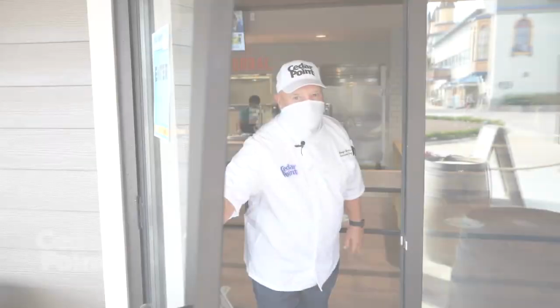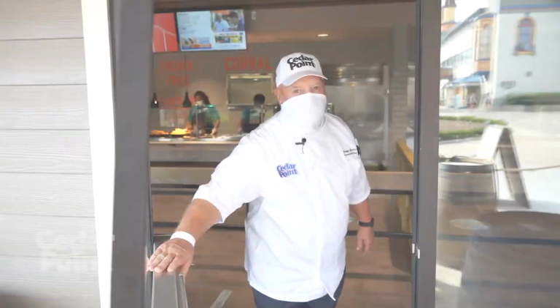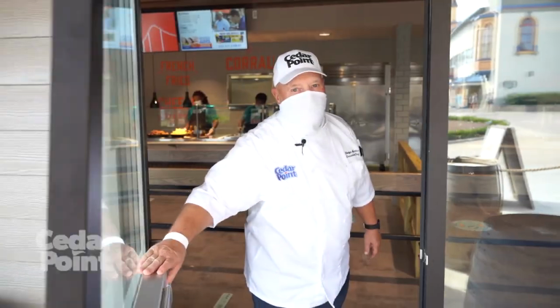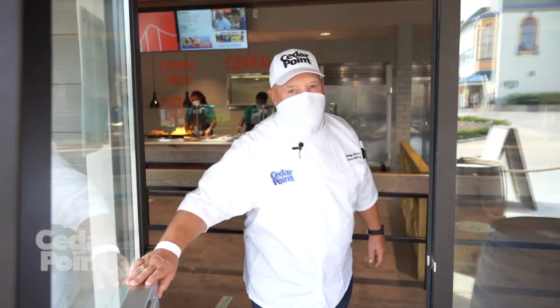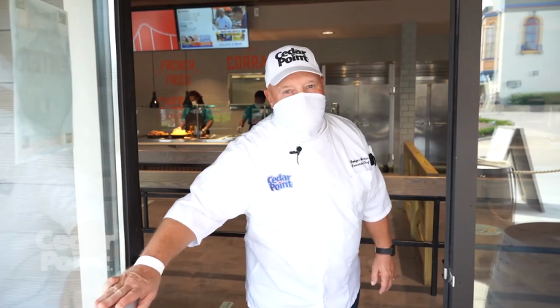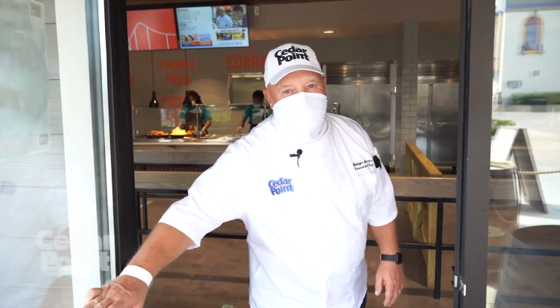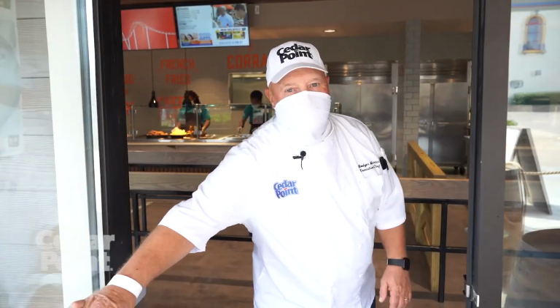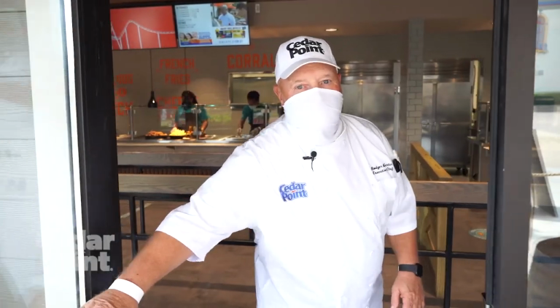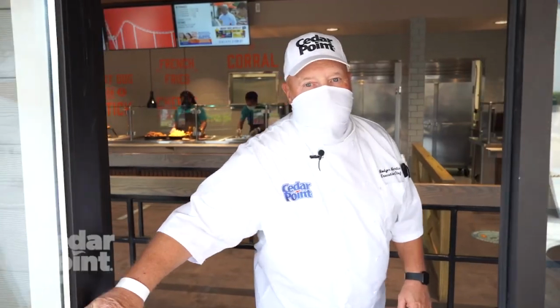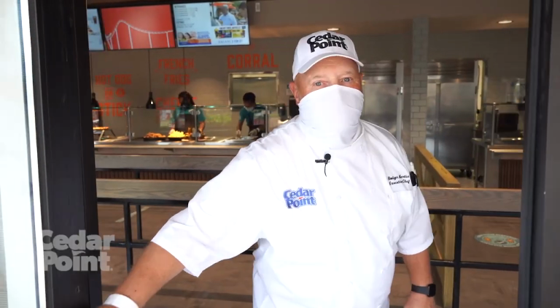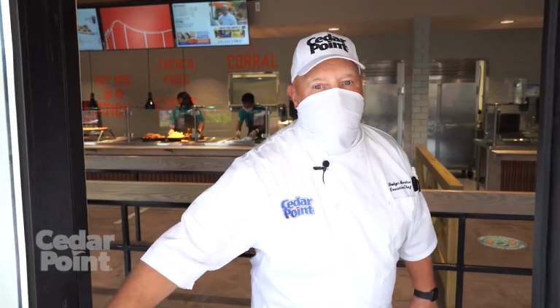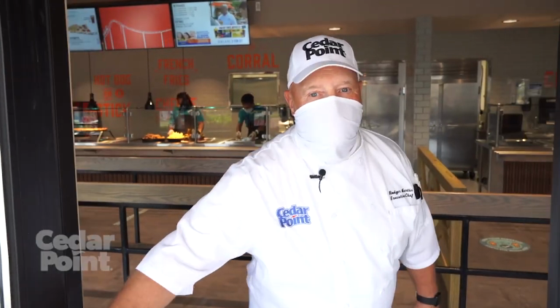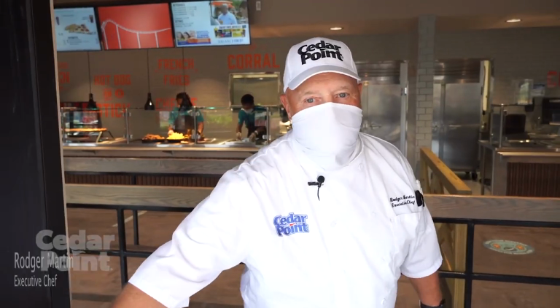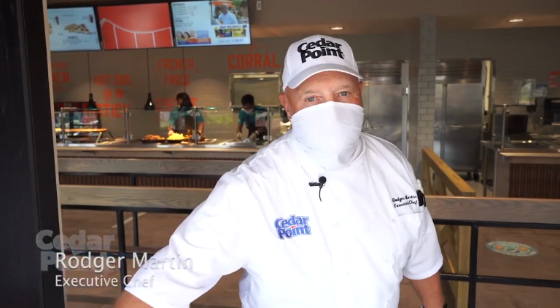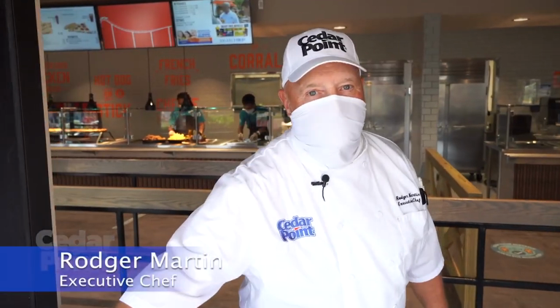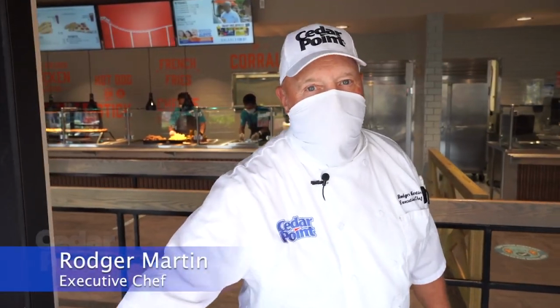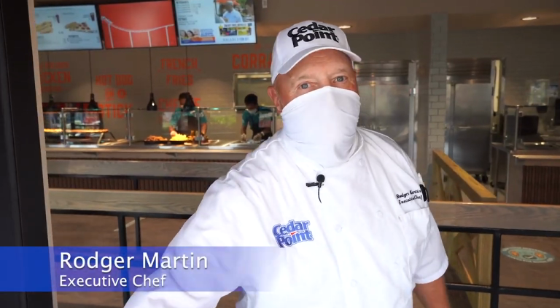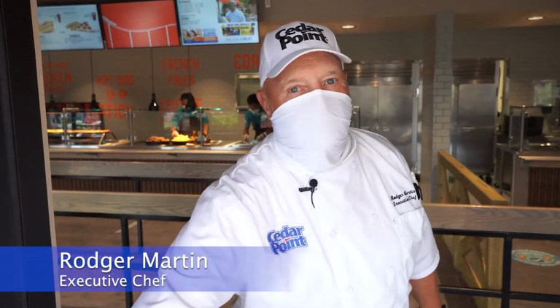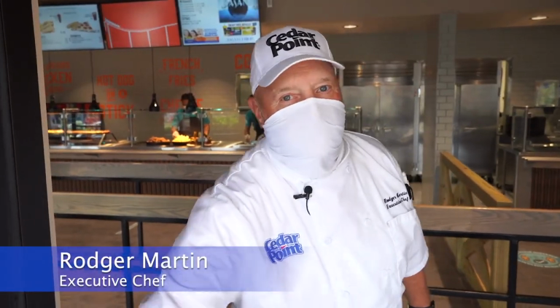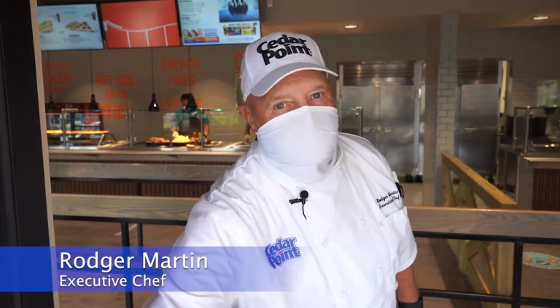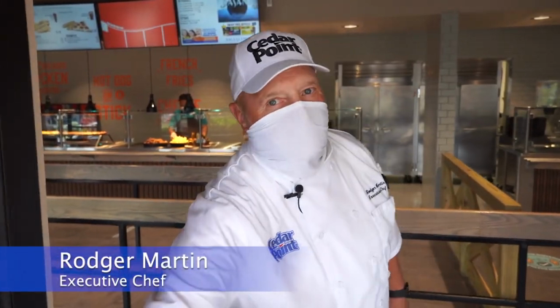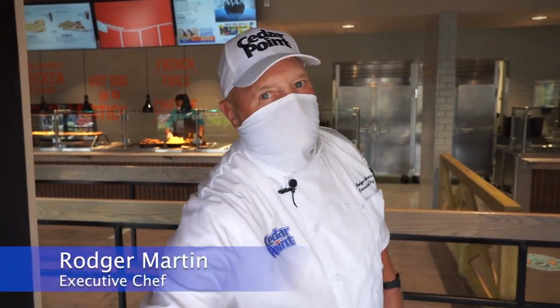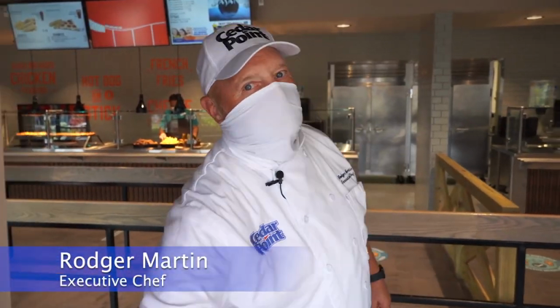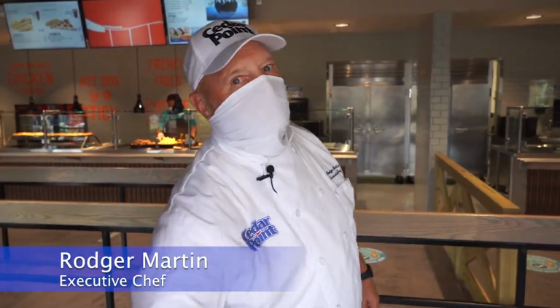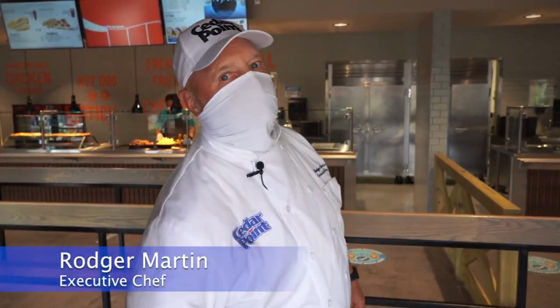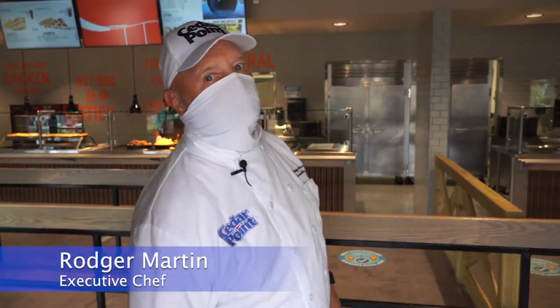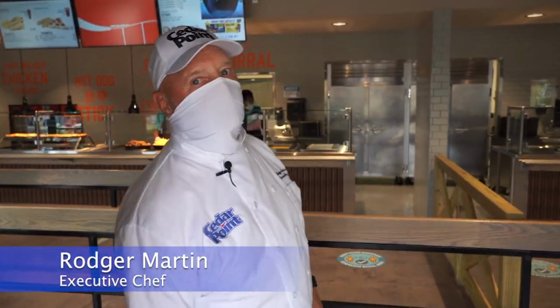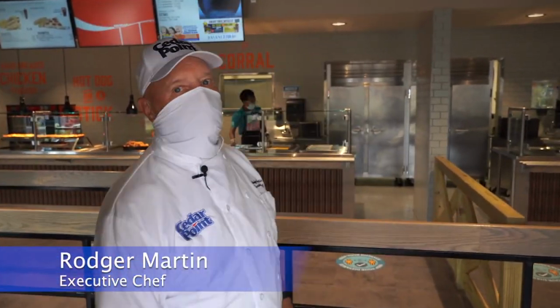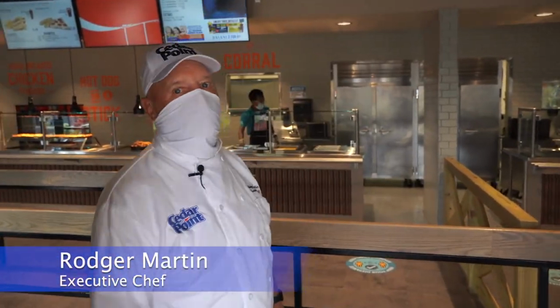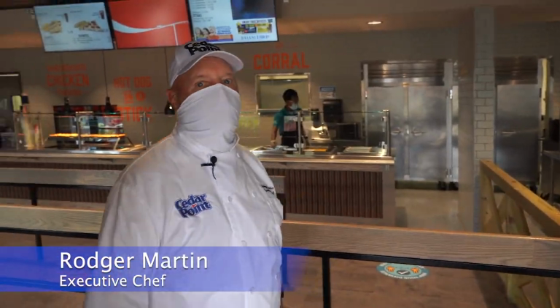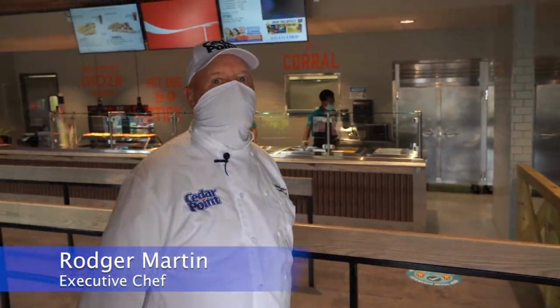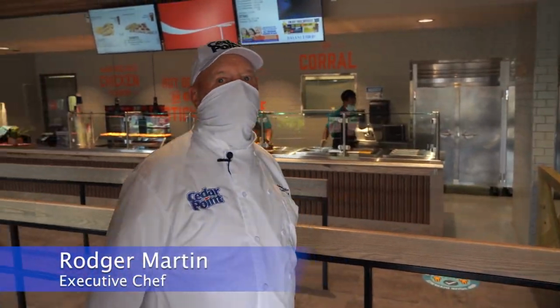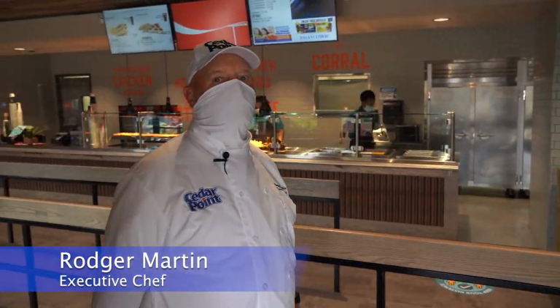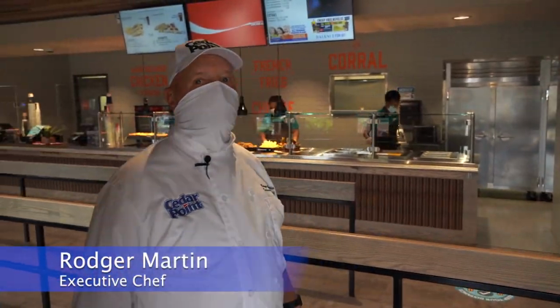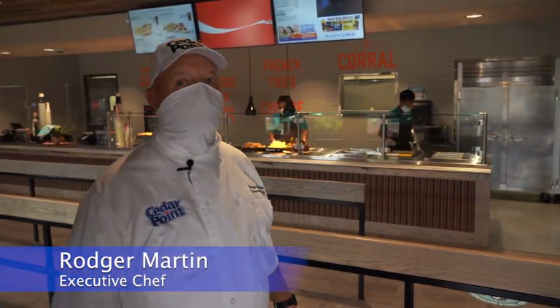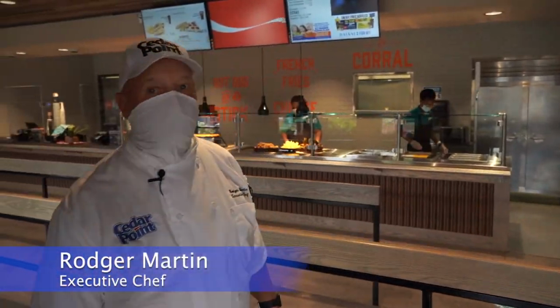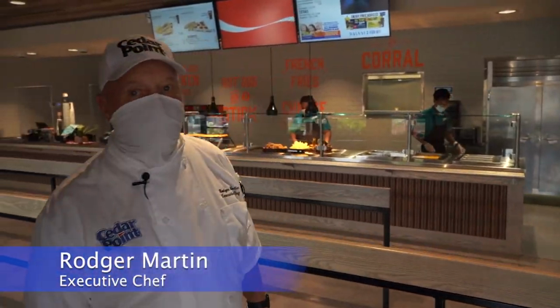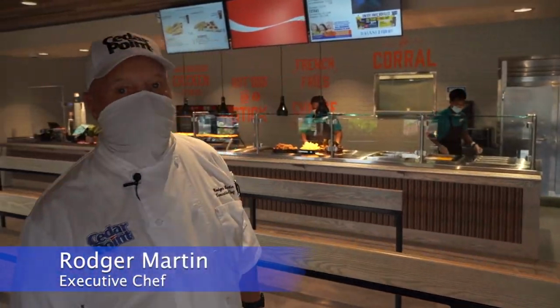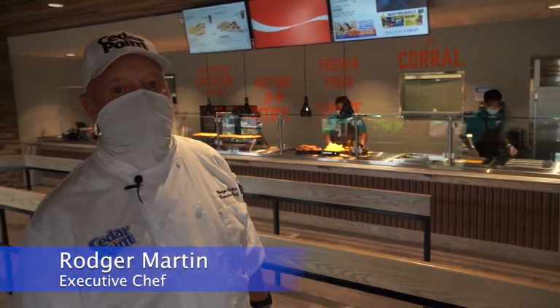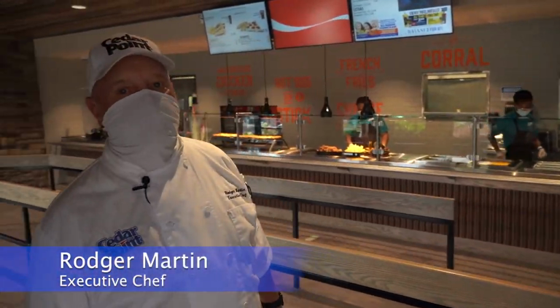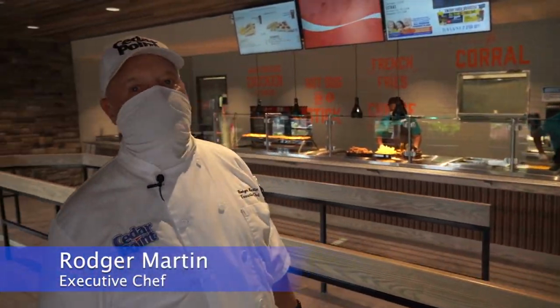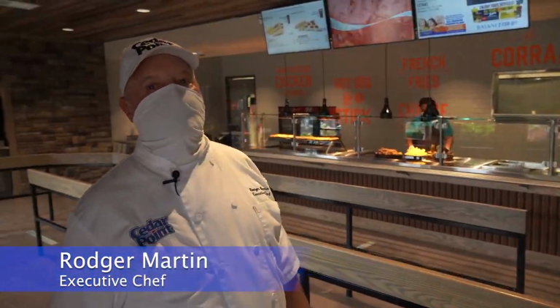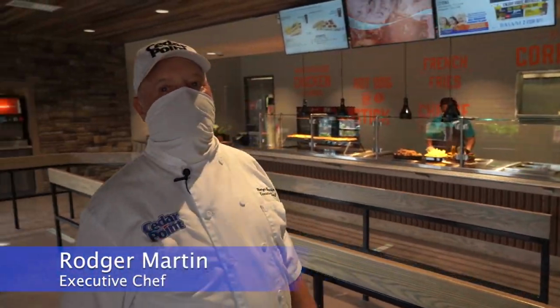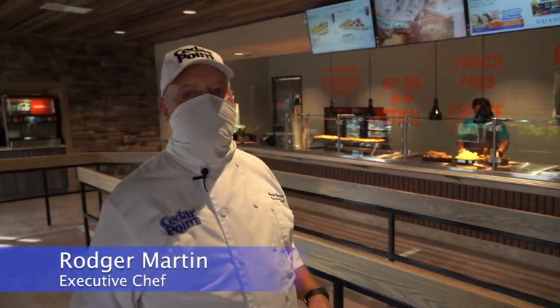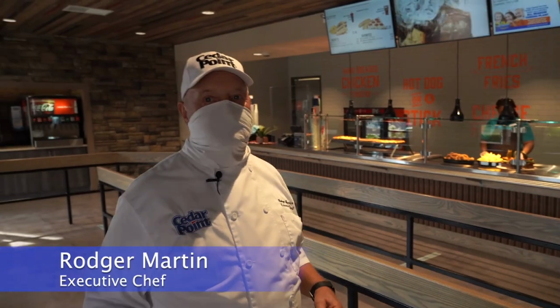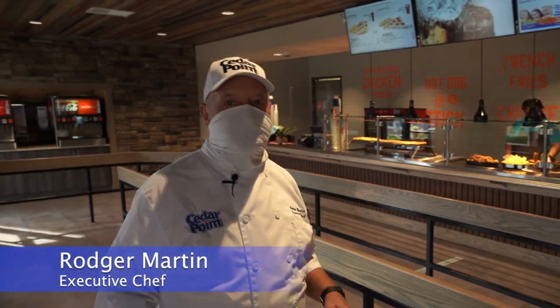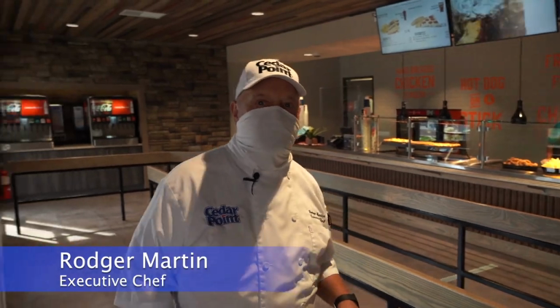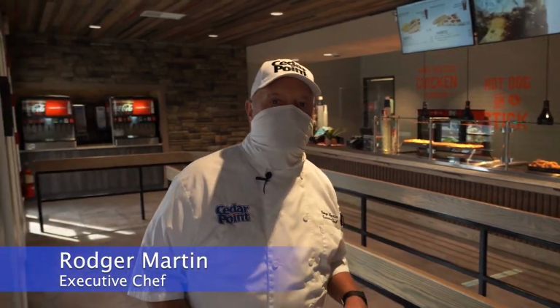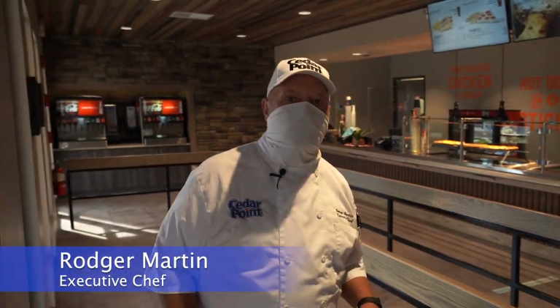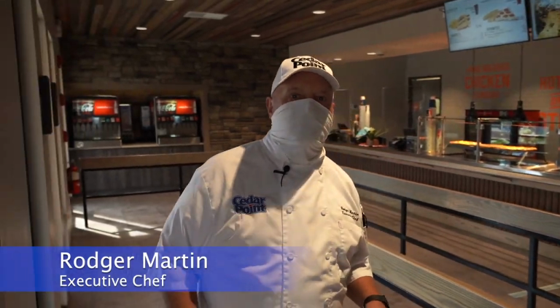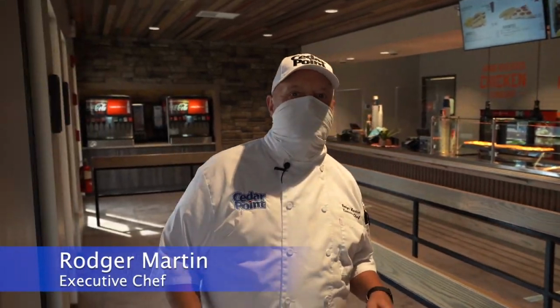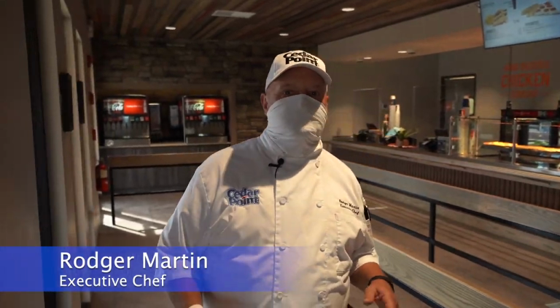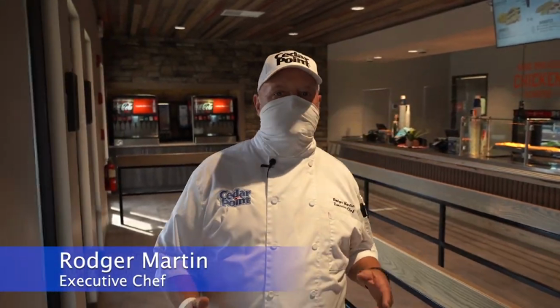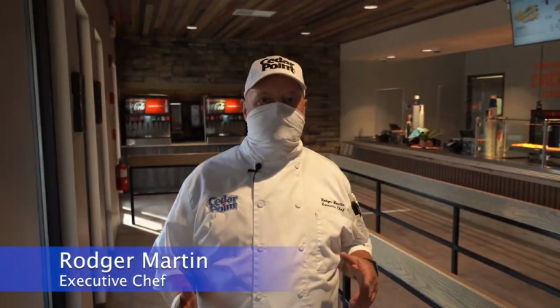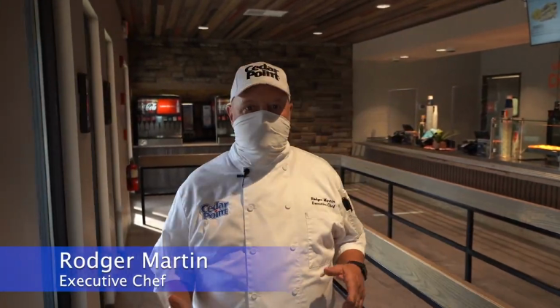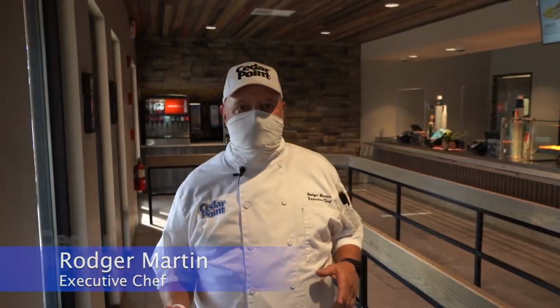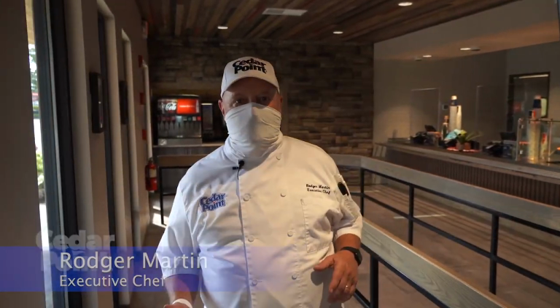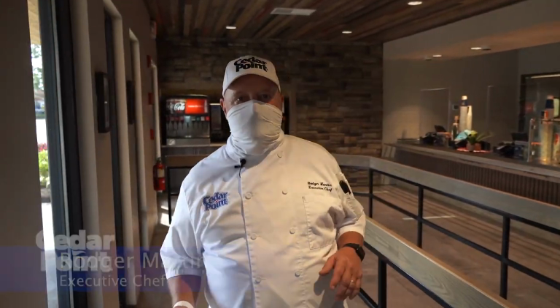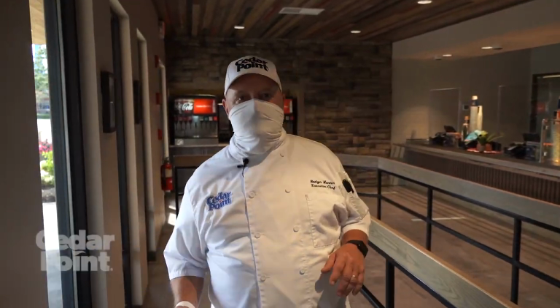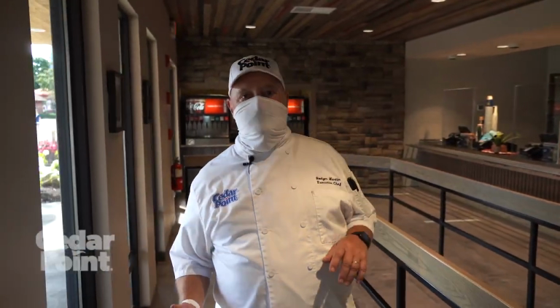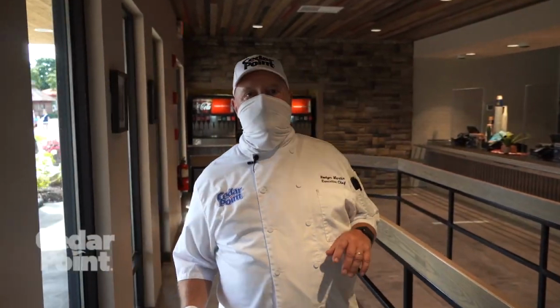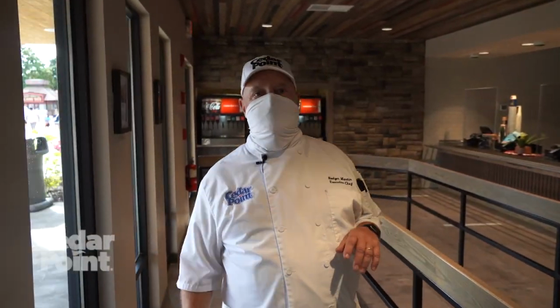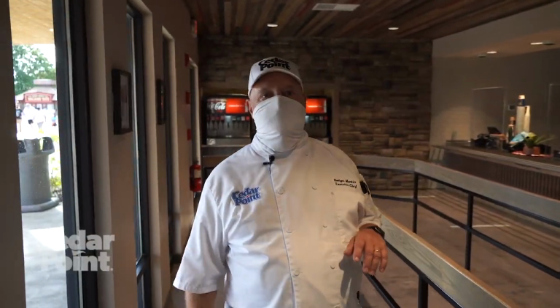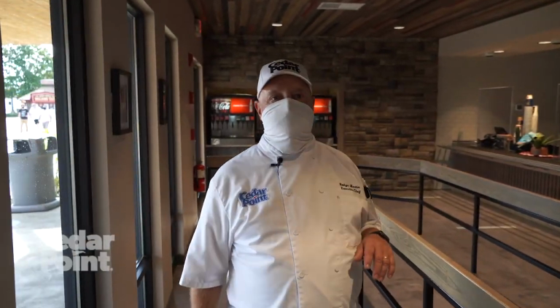Hey, welcome to the Corral. I'm Chef Roger, the Executive Chef of Cedar Point. I'm going to show you what makes the Corral so special.